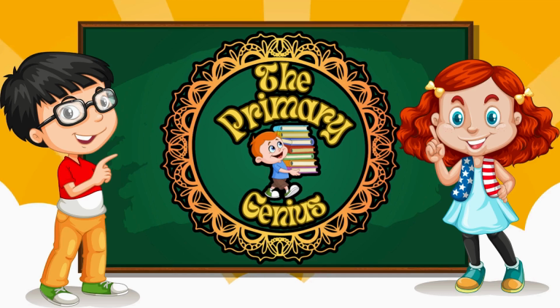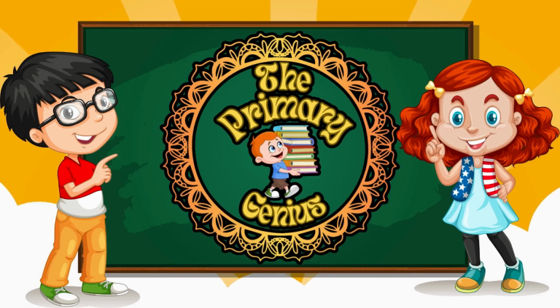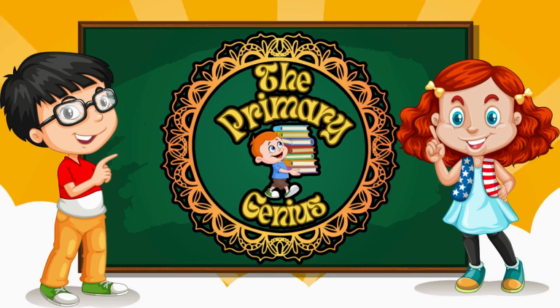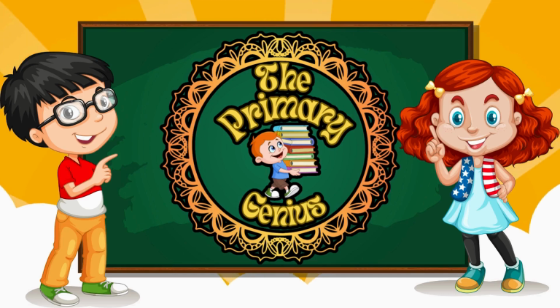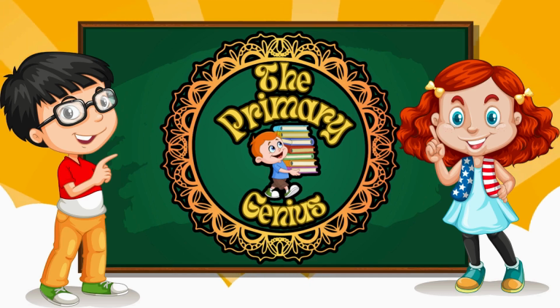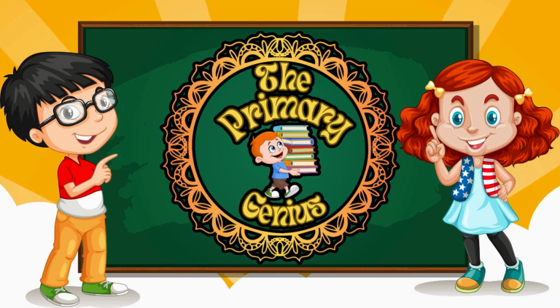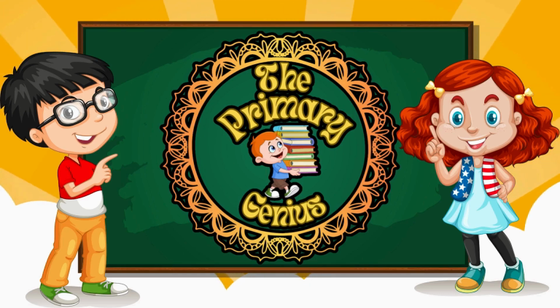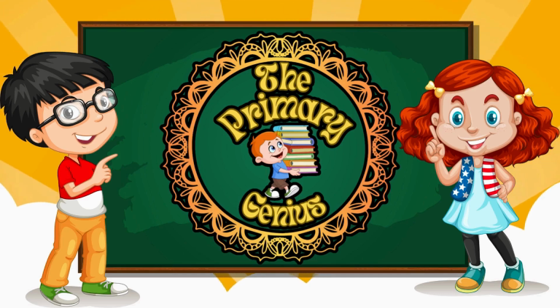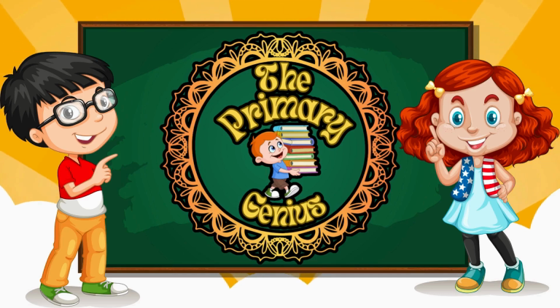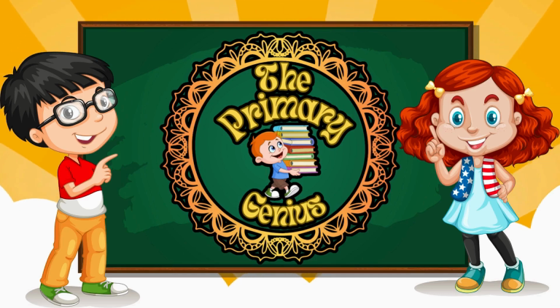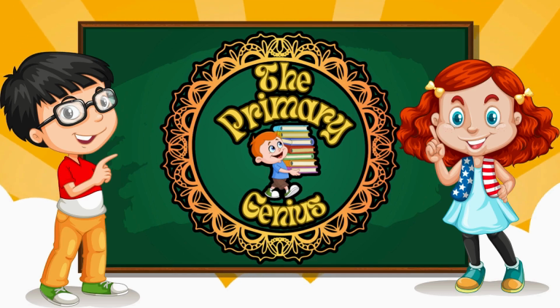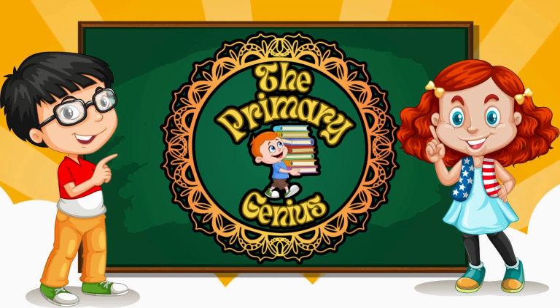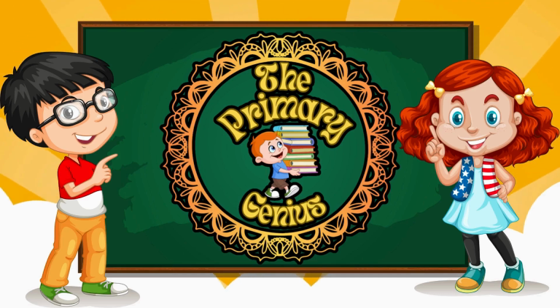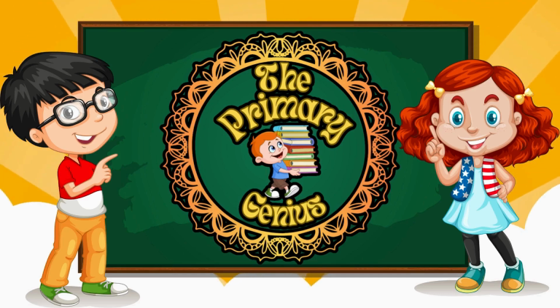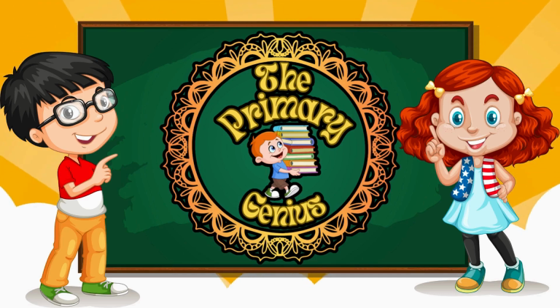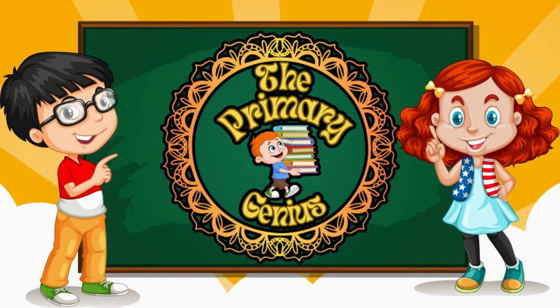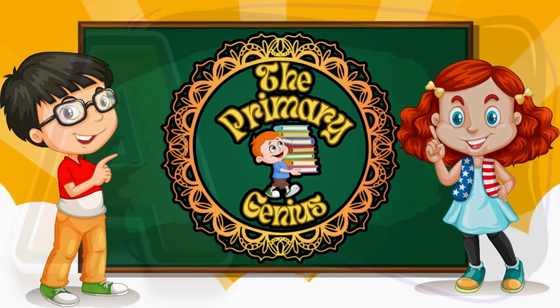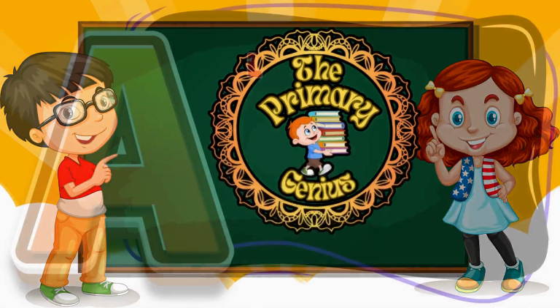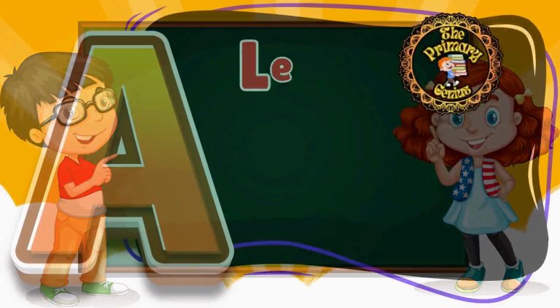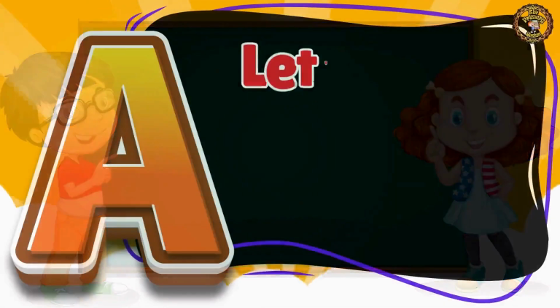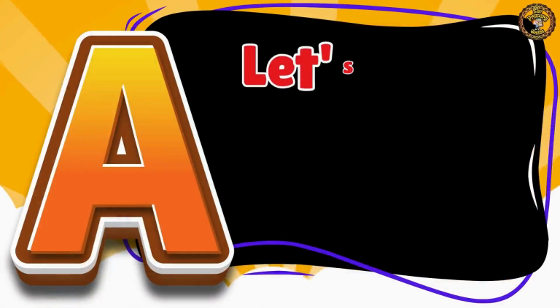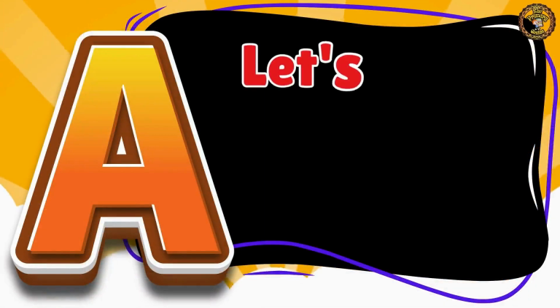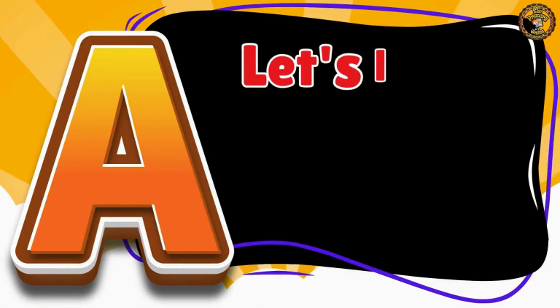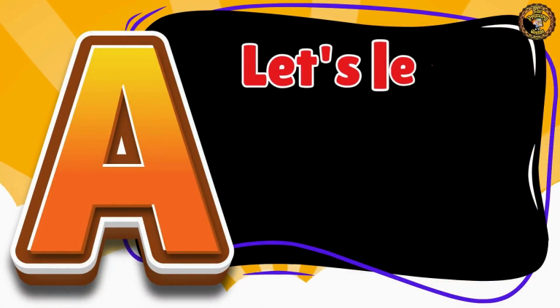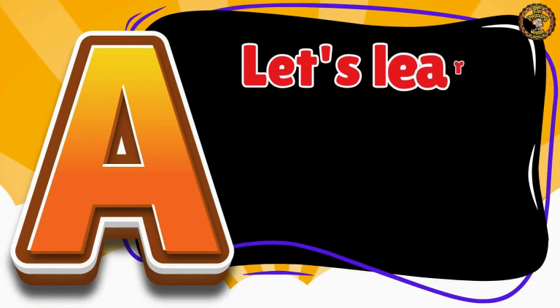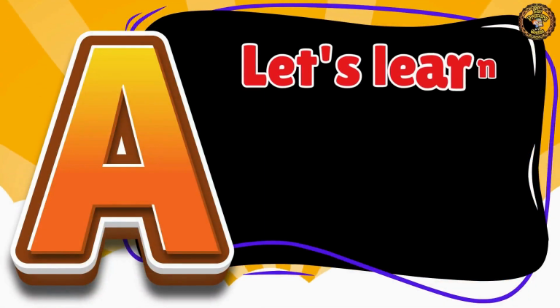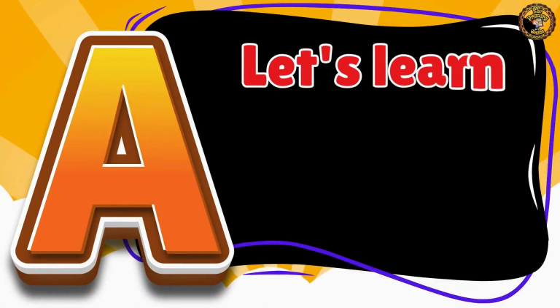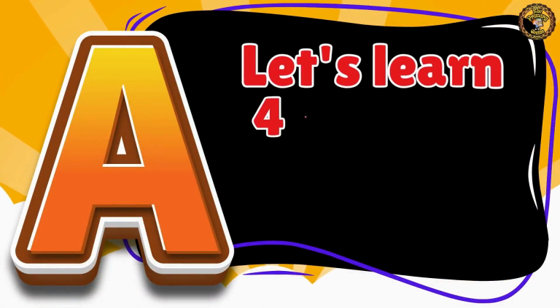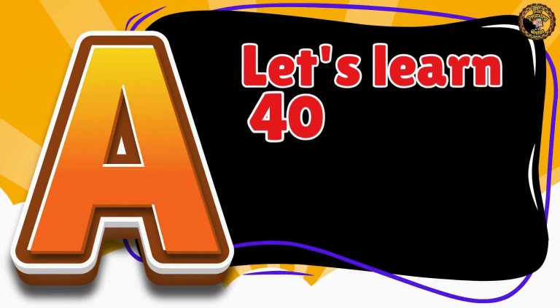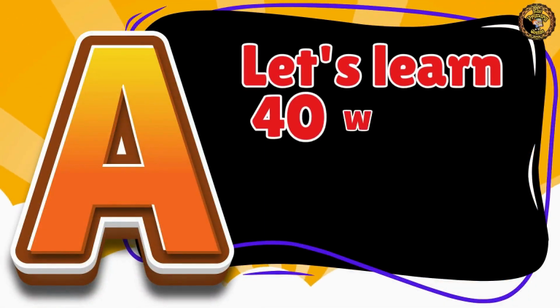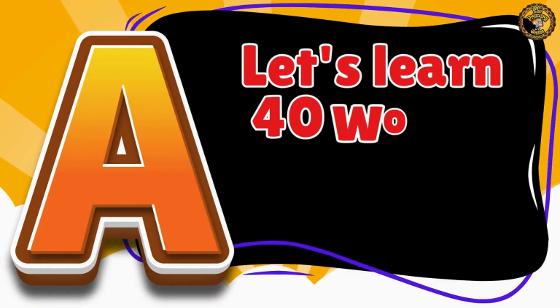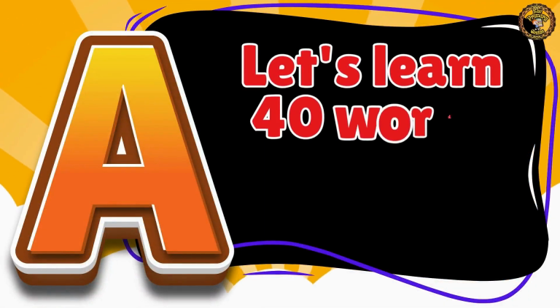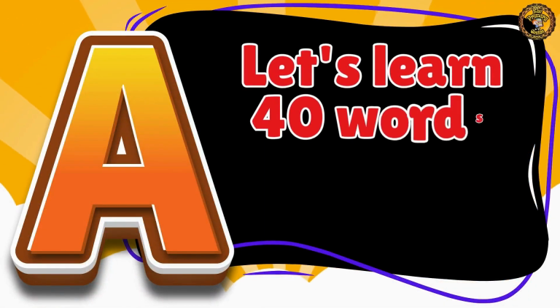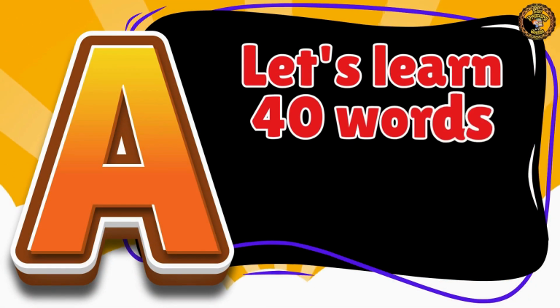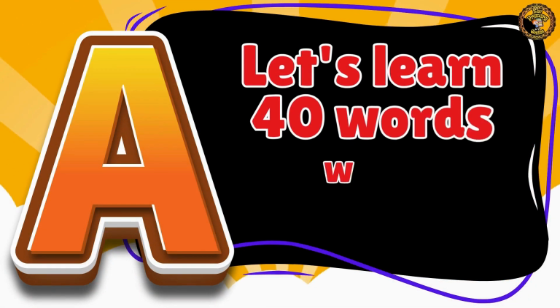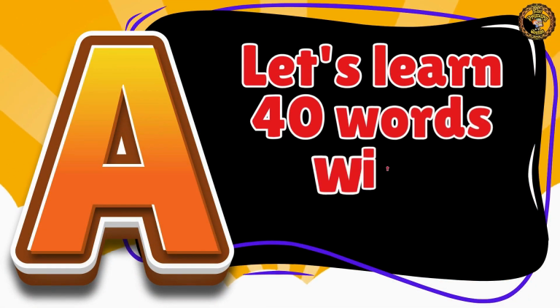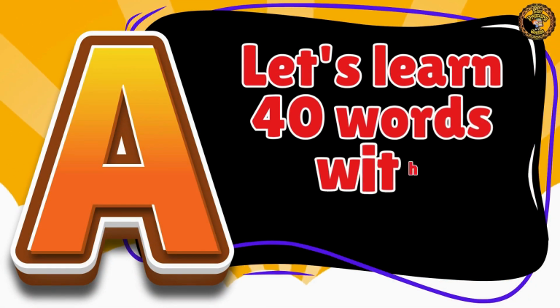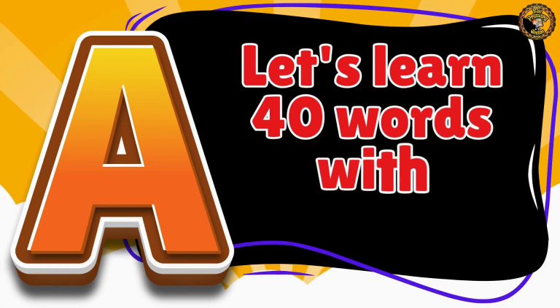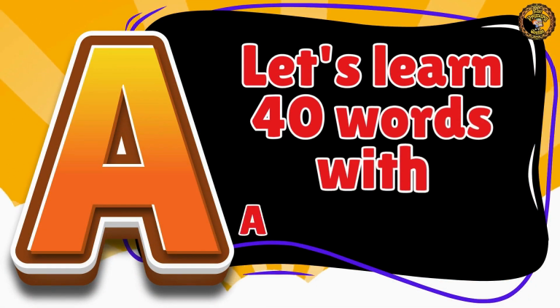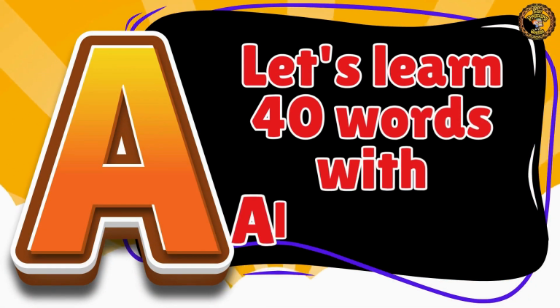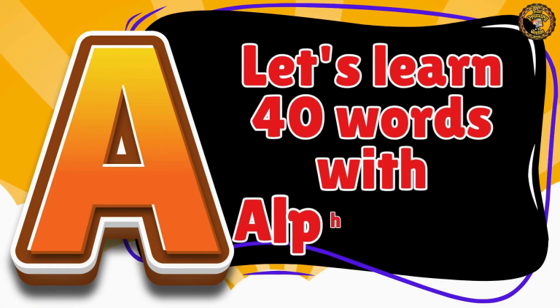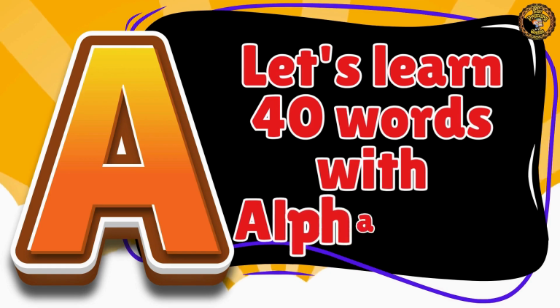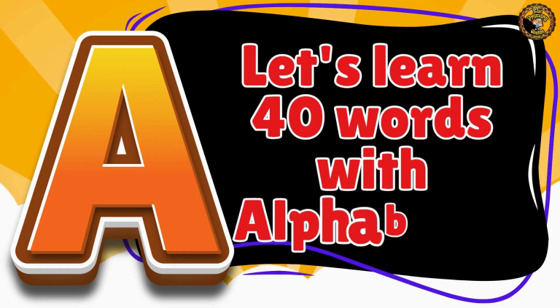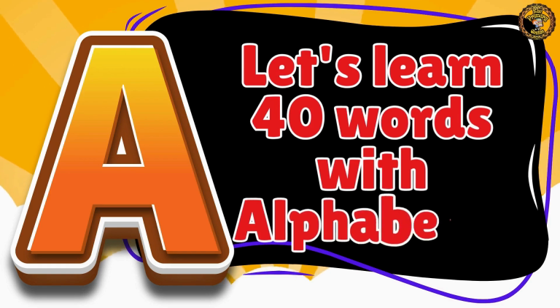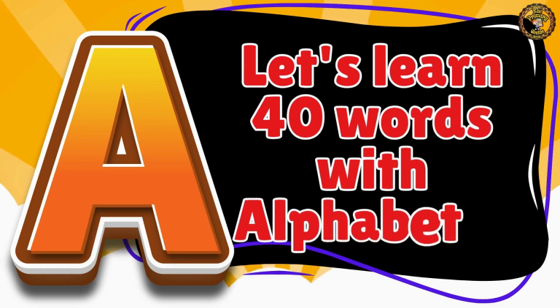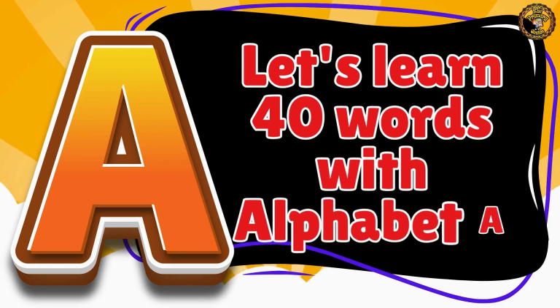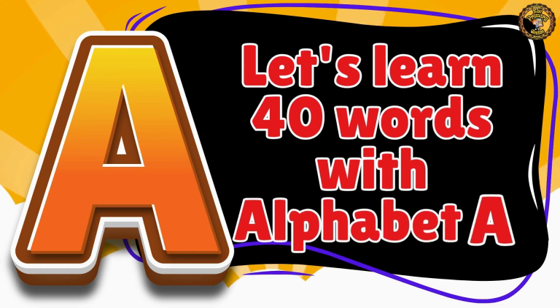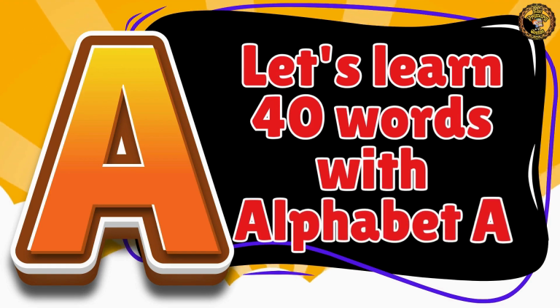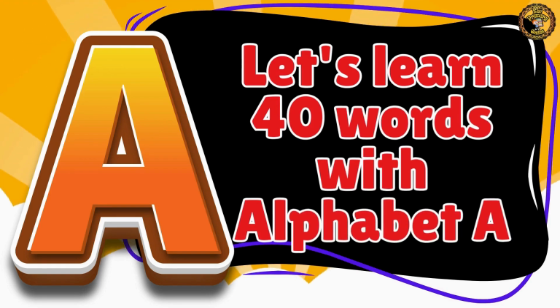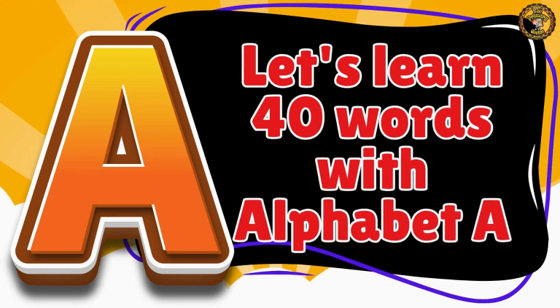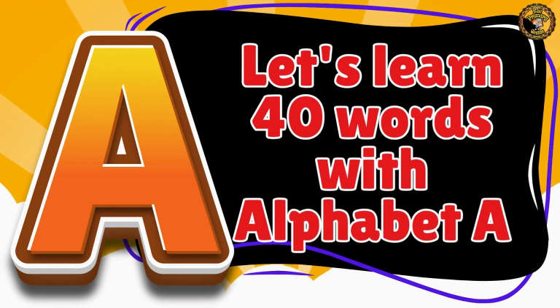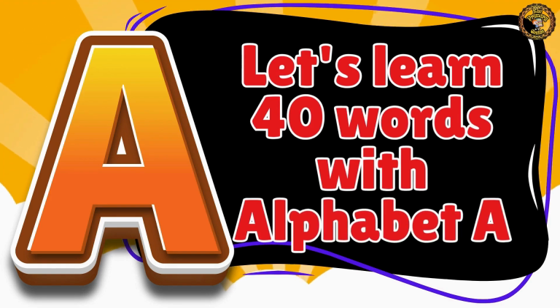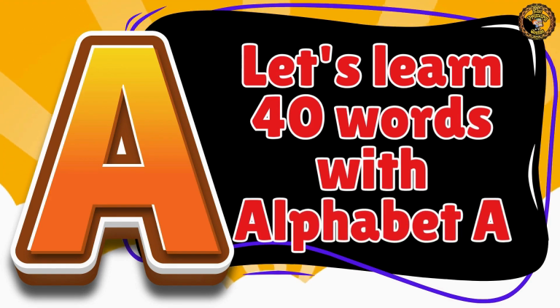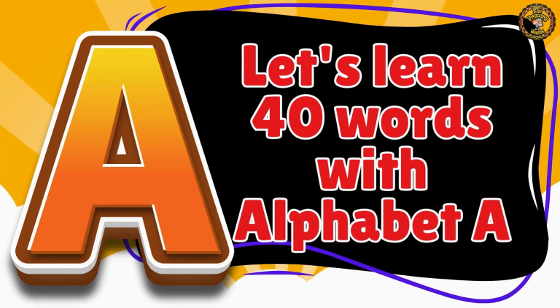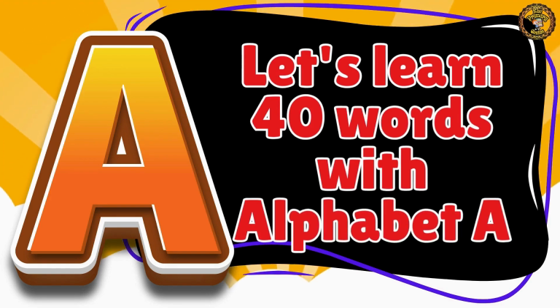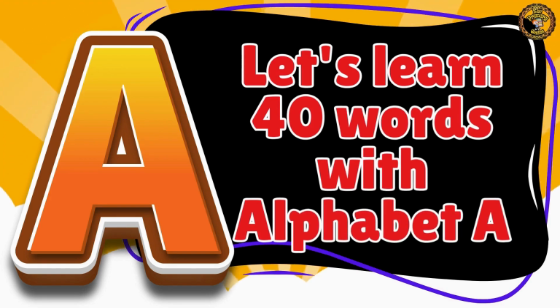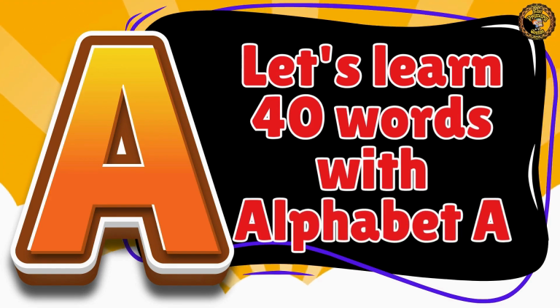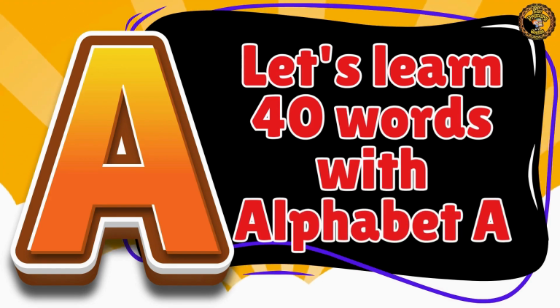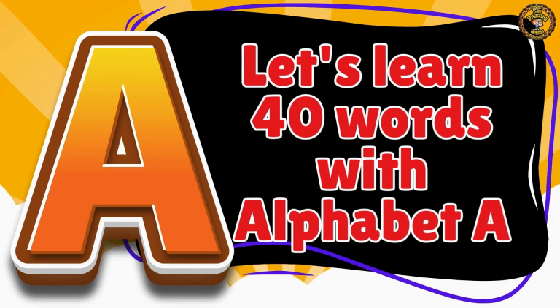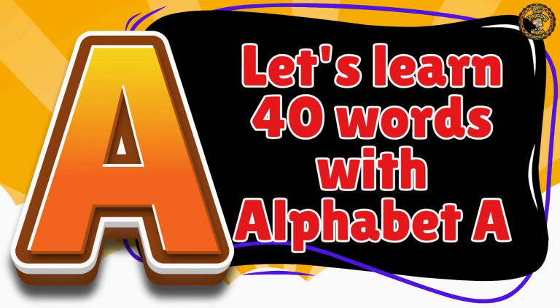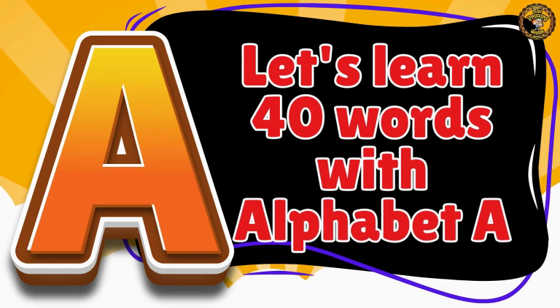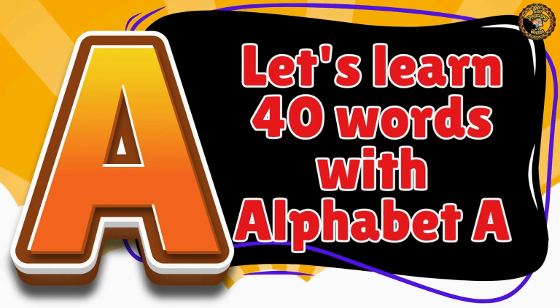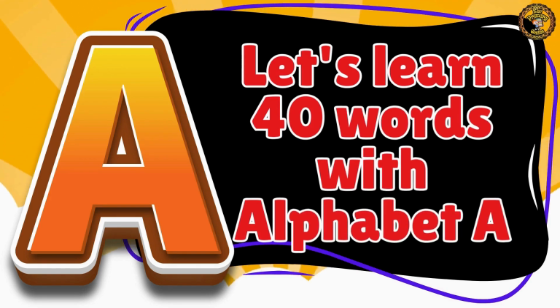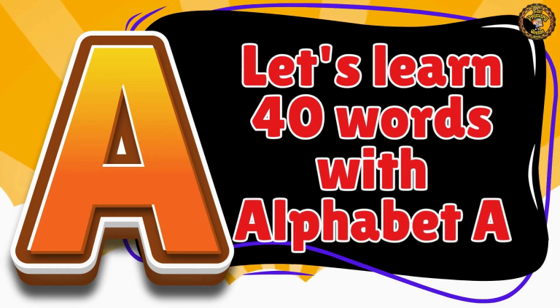Welcome to the Primary Genius. Let's learn 40 vocabulary words that start with the alphabet A.